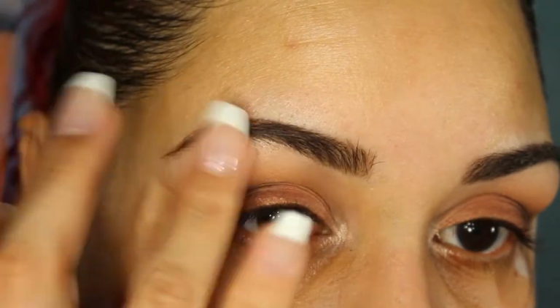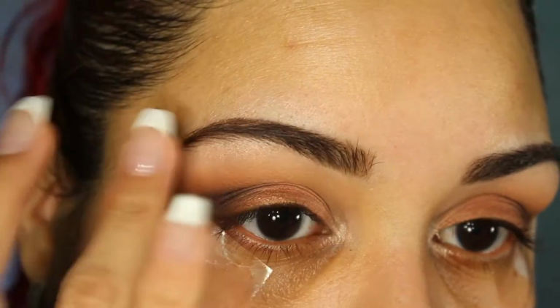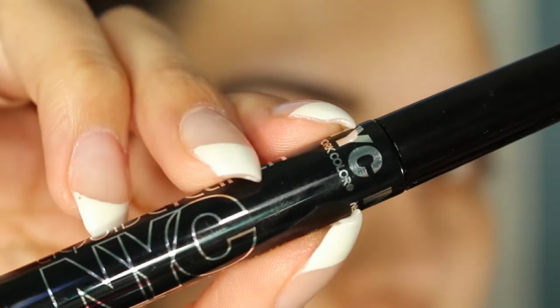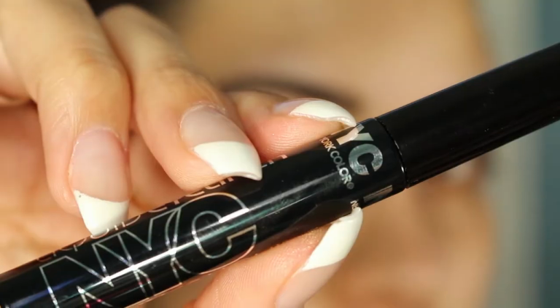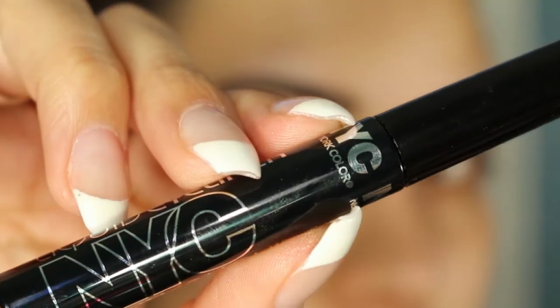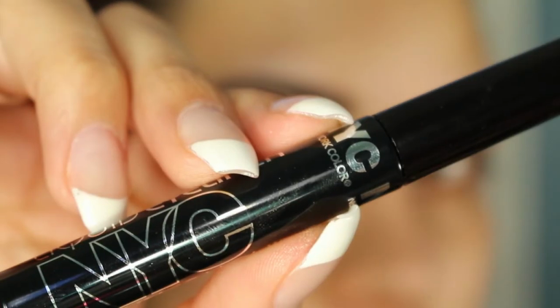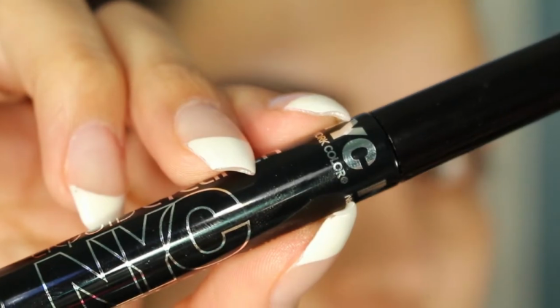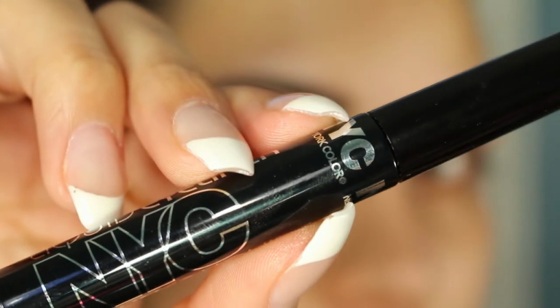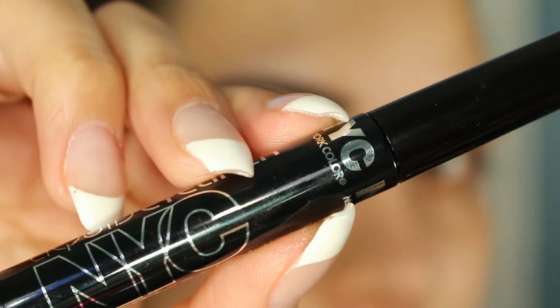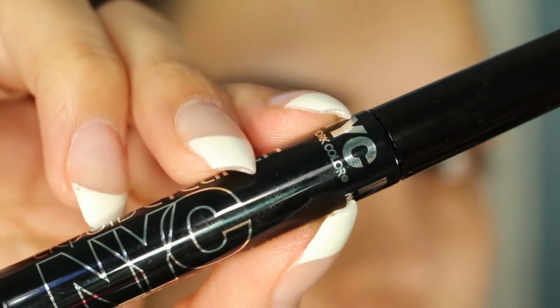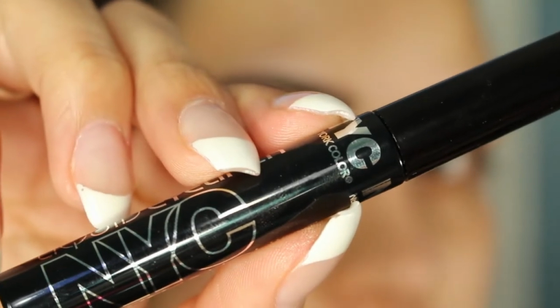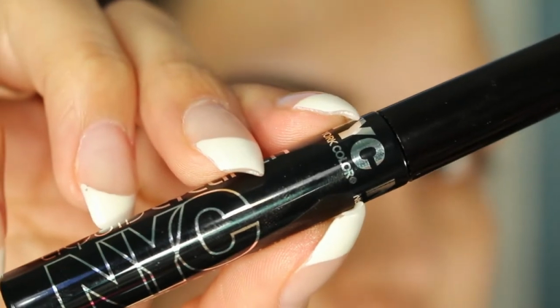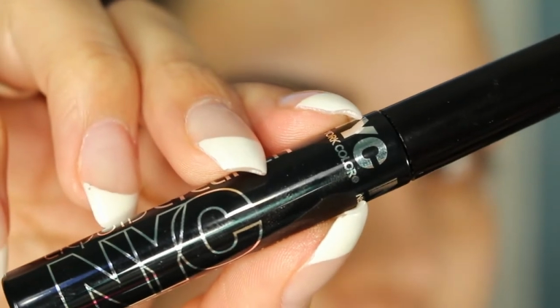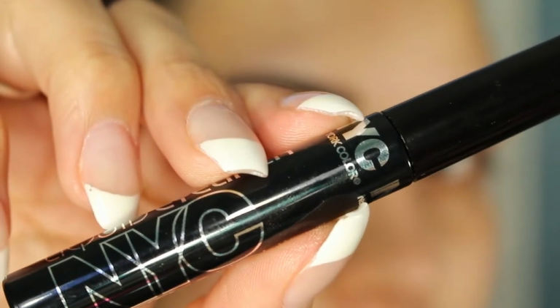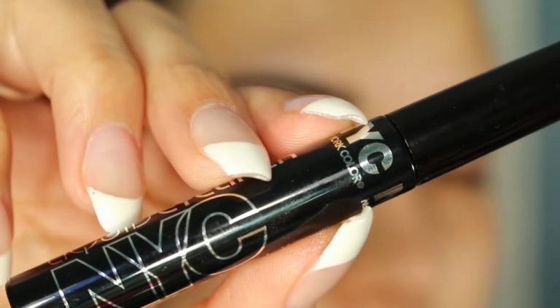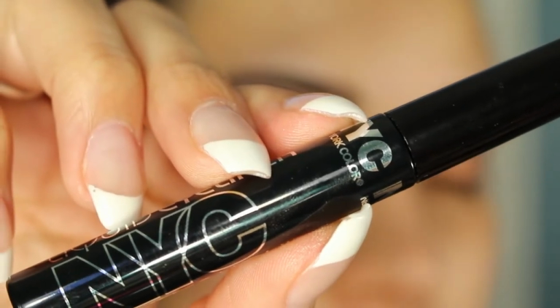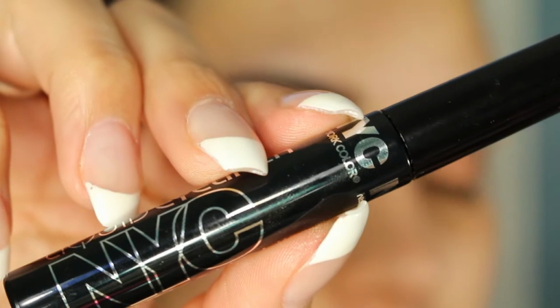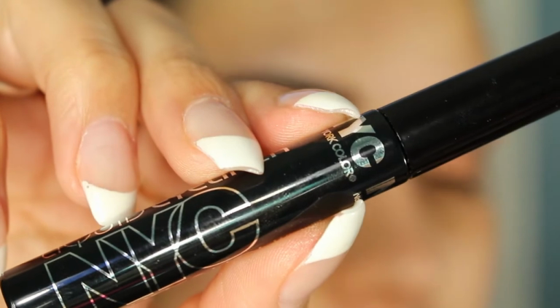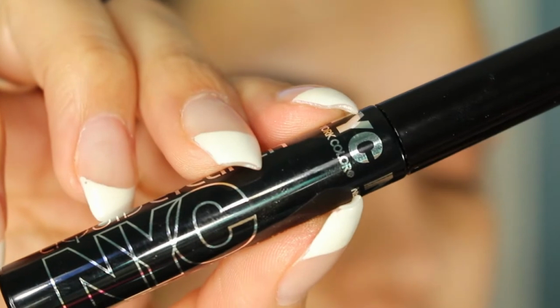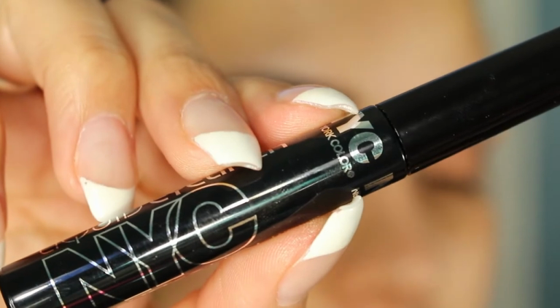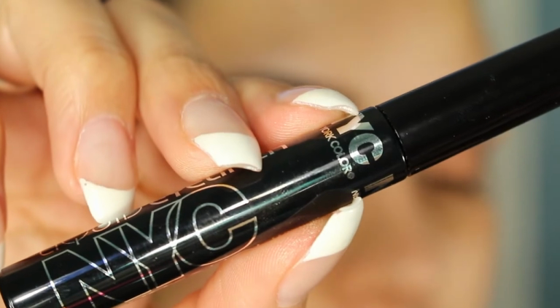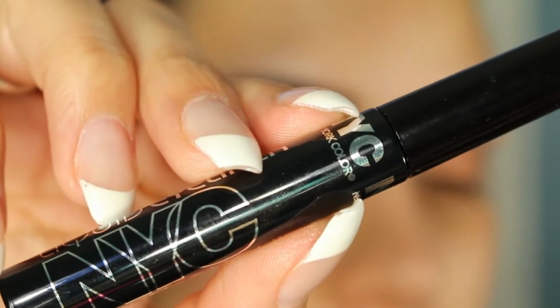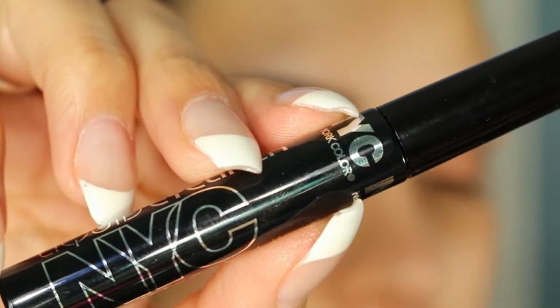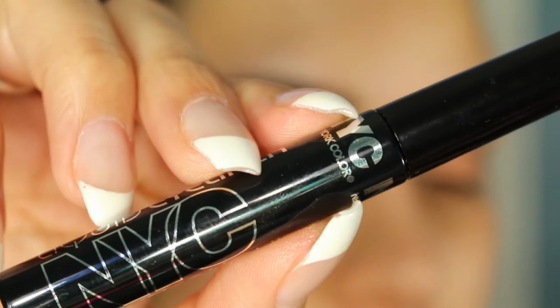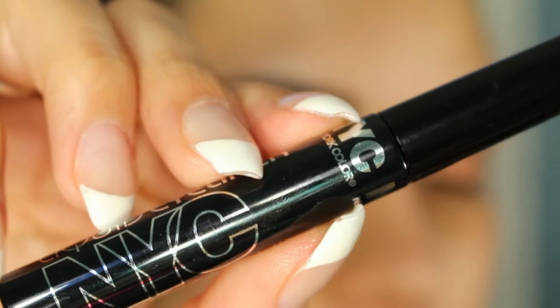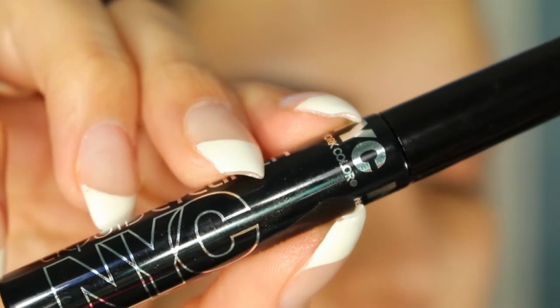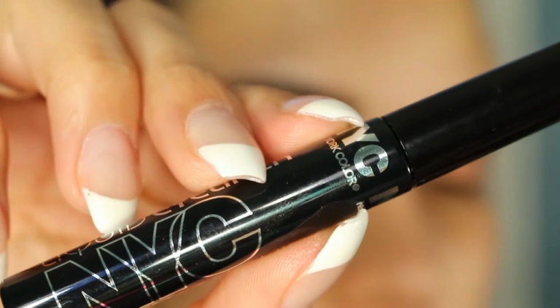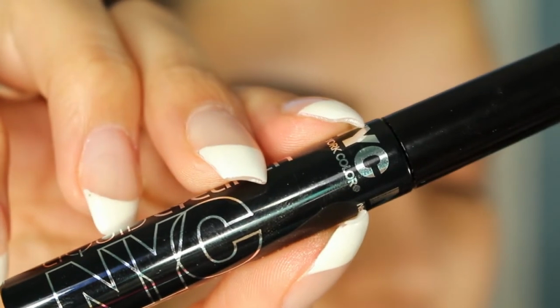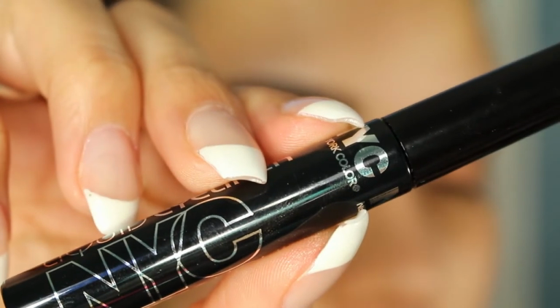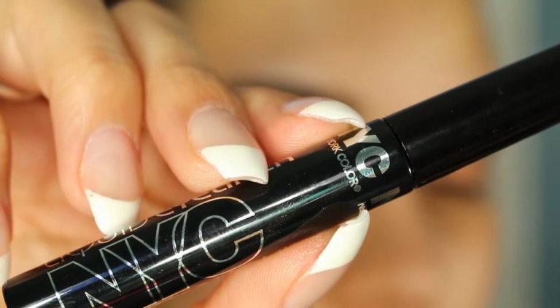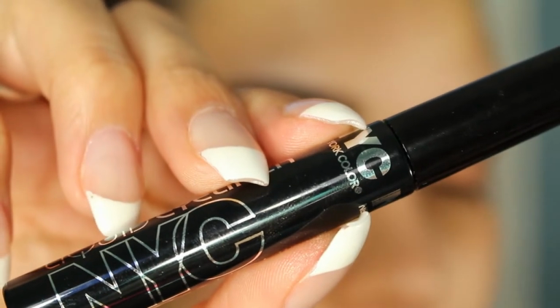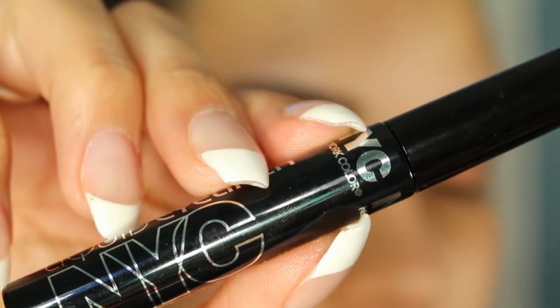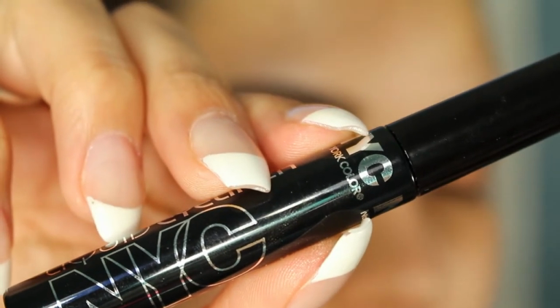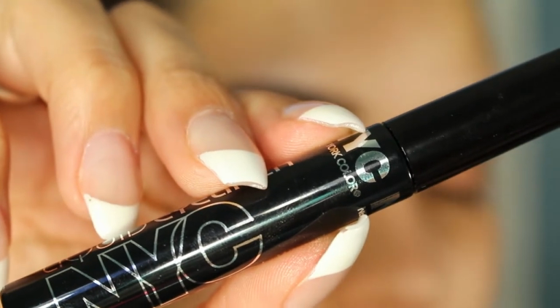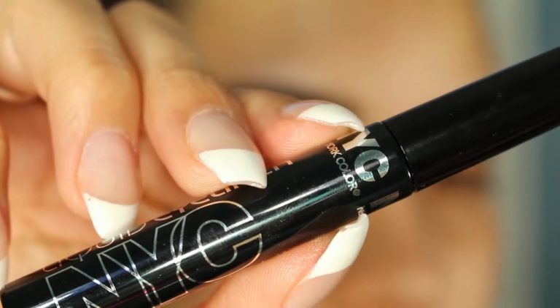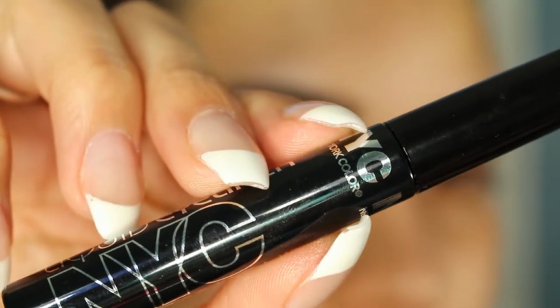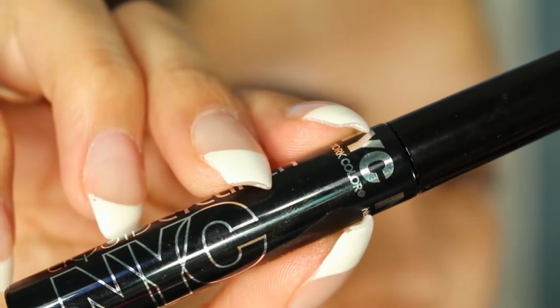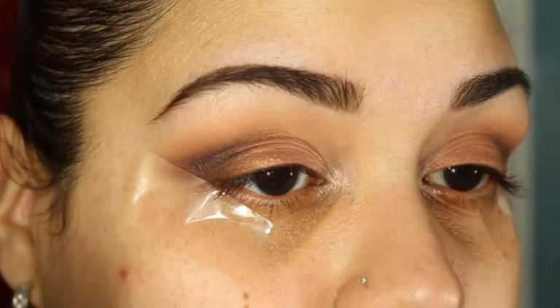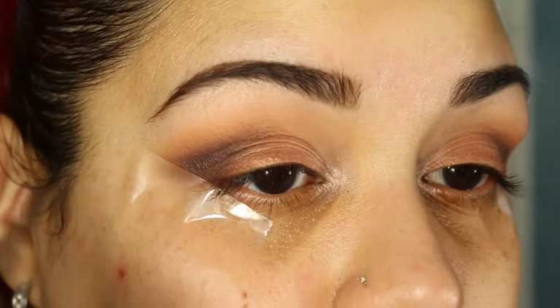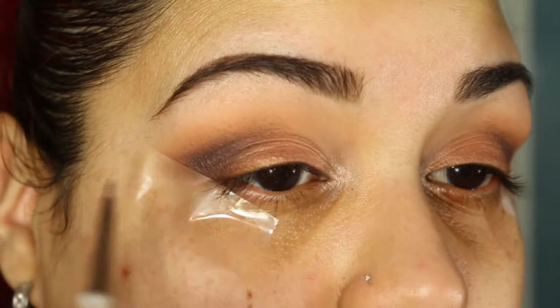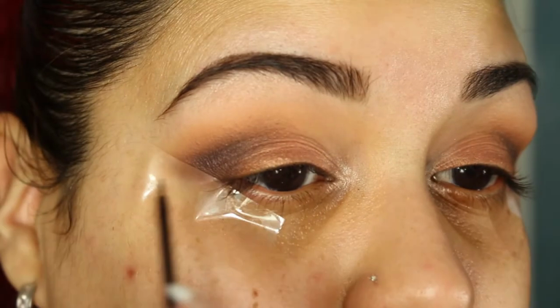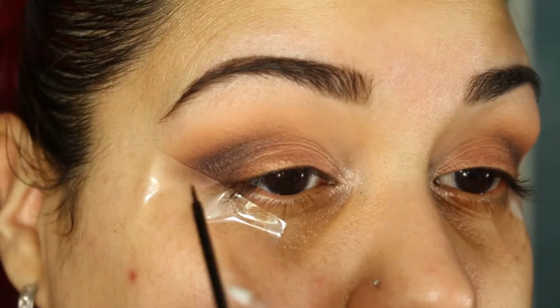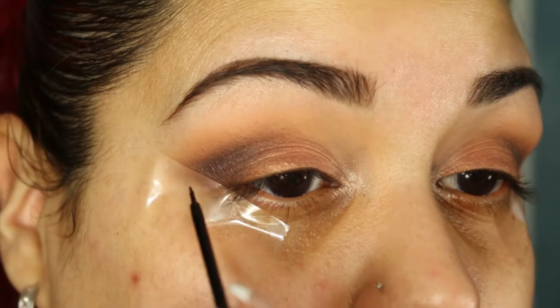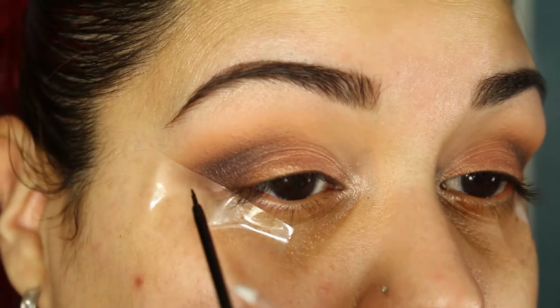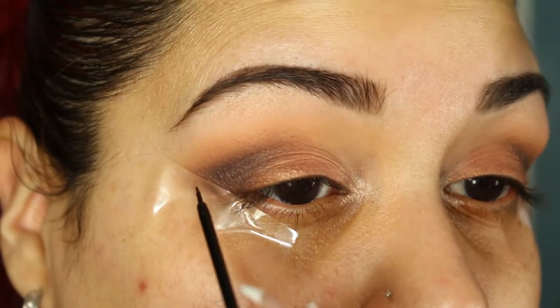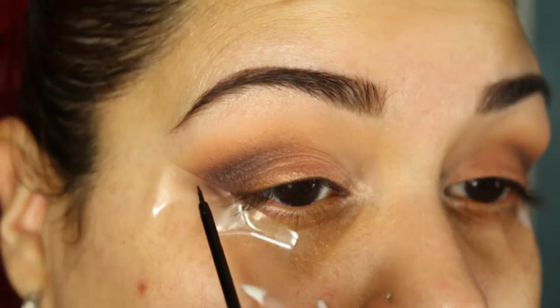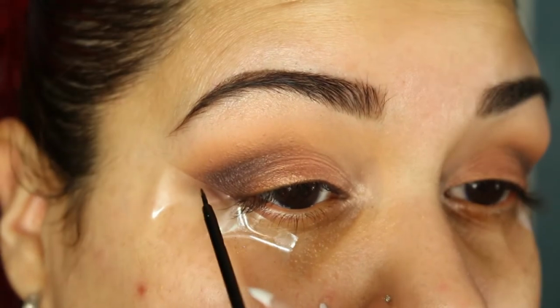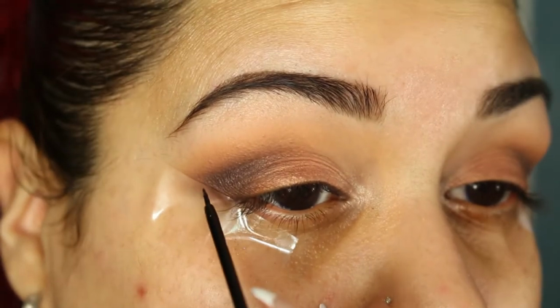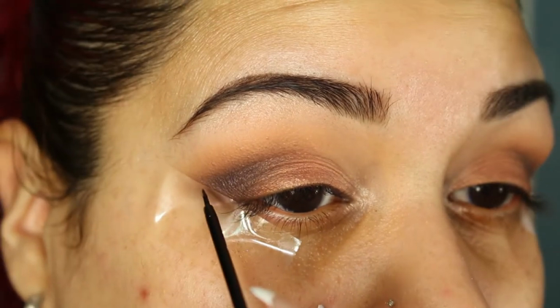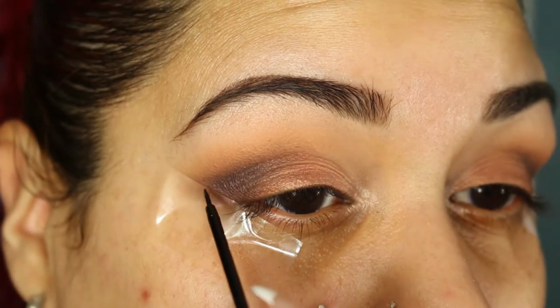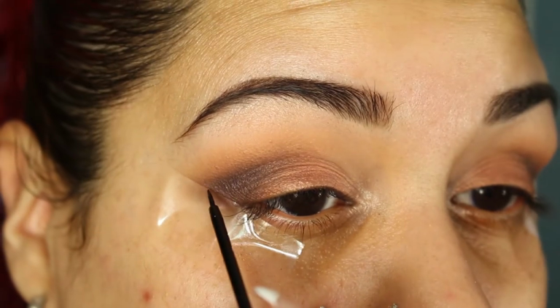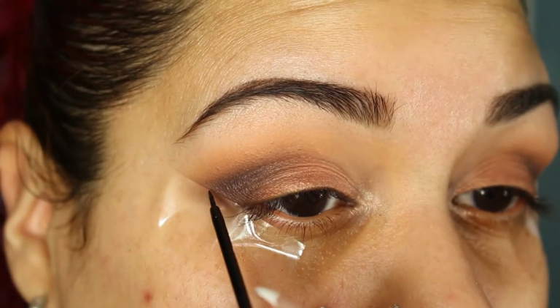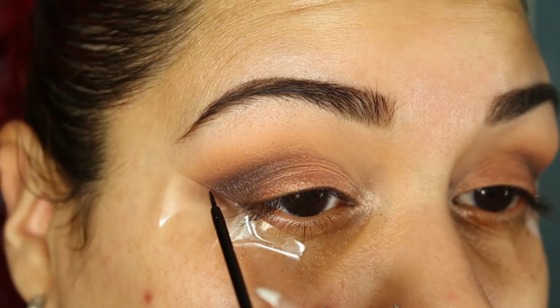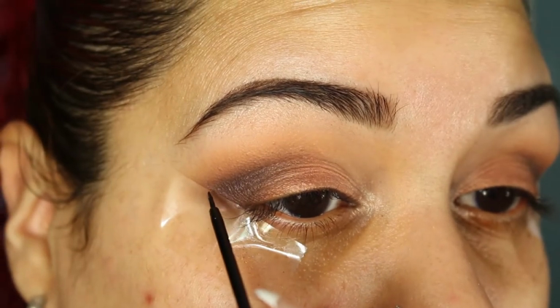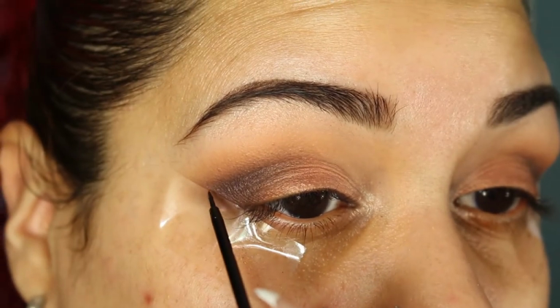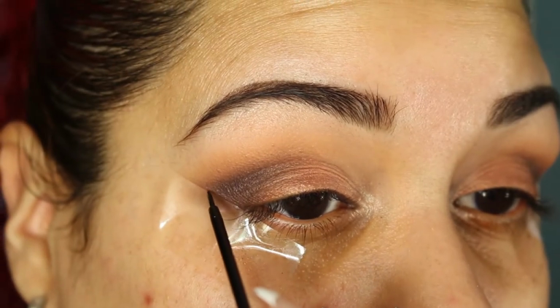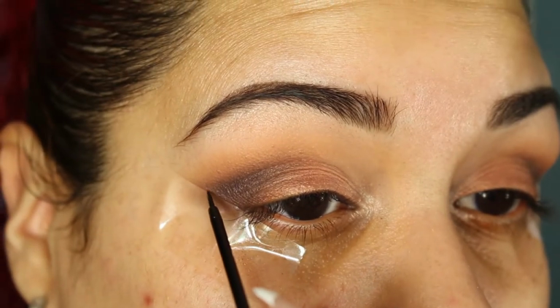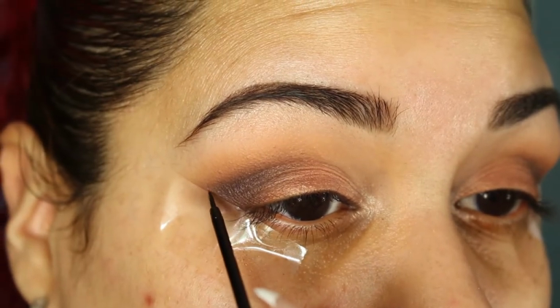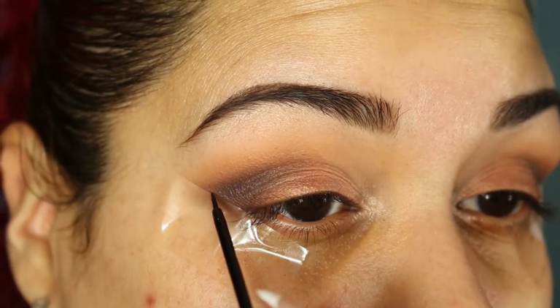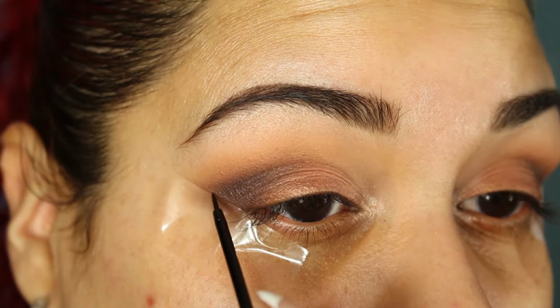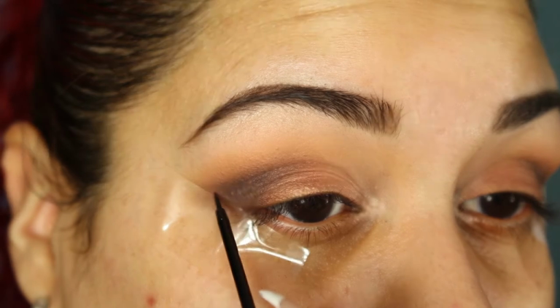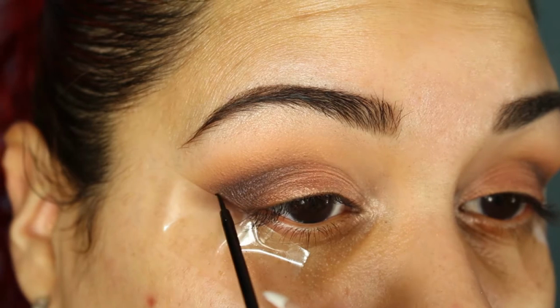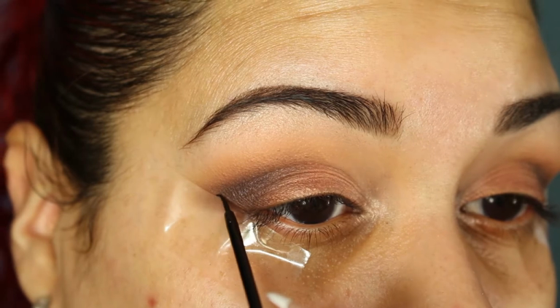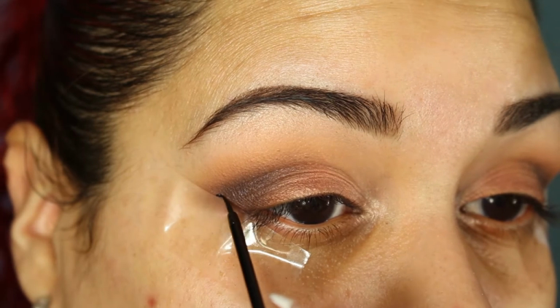I'm going to go ahead and line my eyes using the NYC liquid eyeliner. It's good to have the tape there because you can use it as a guideline for your line.